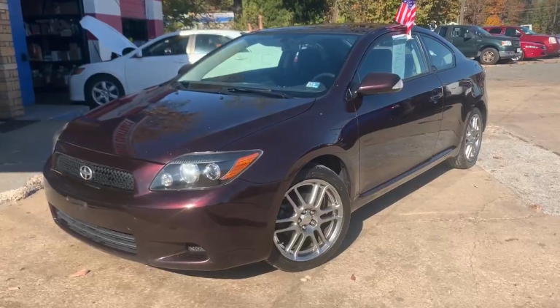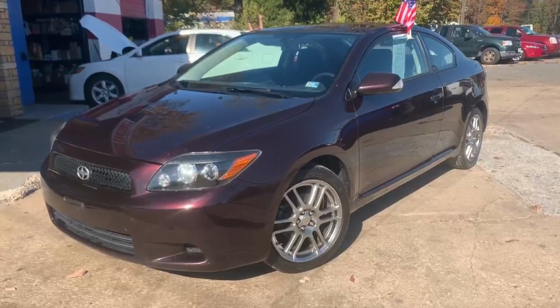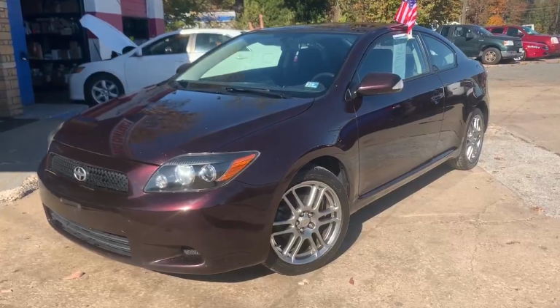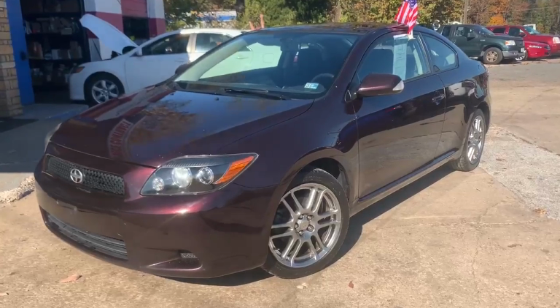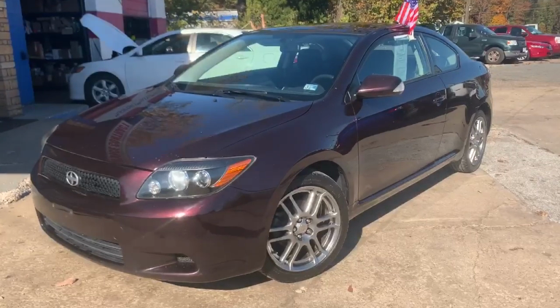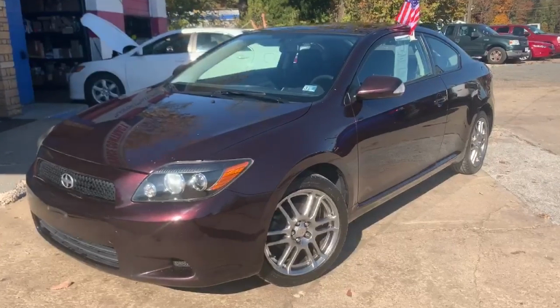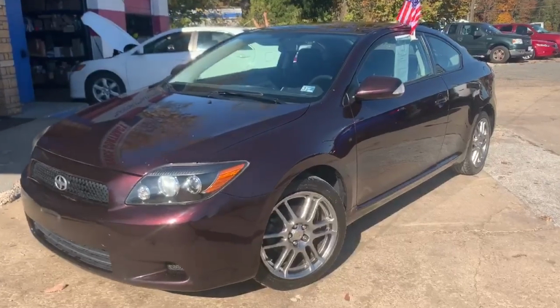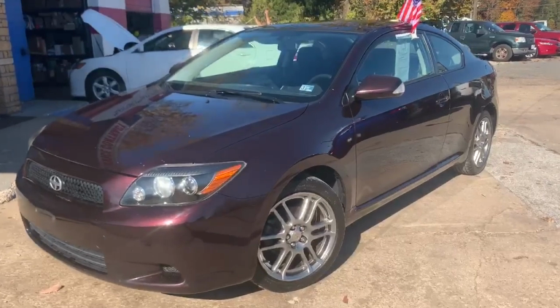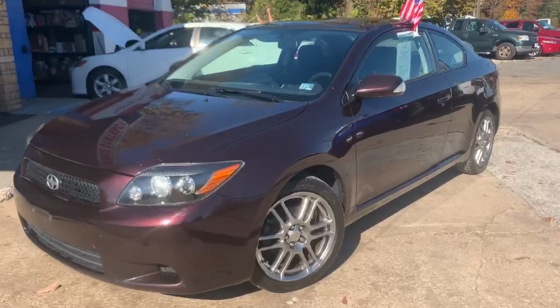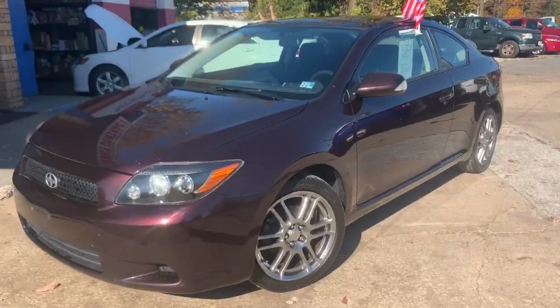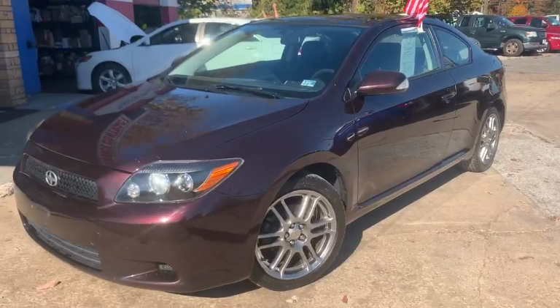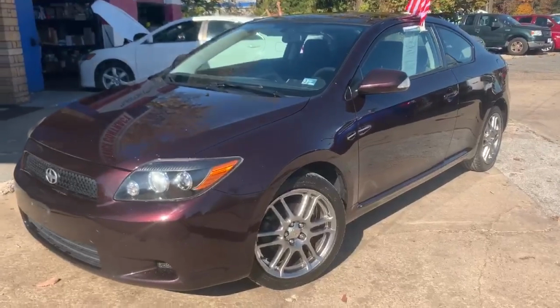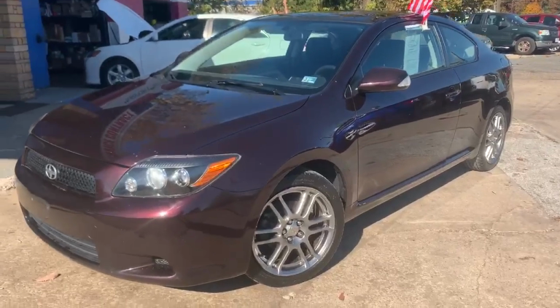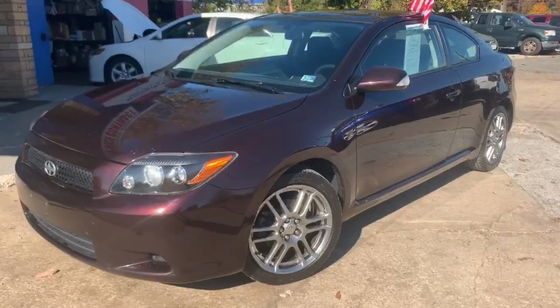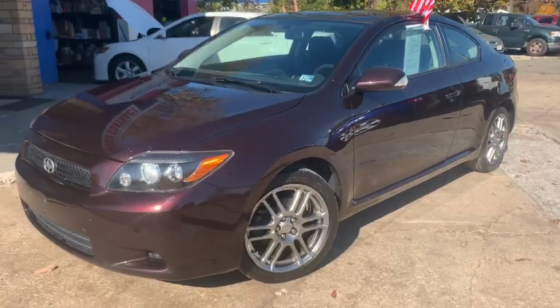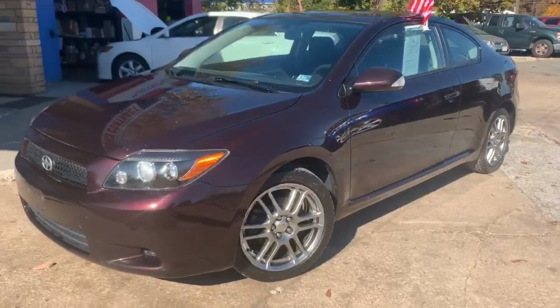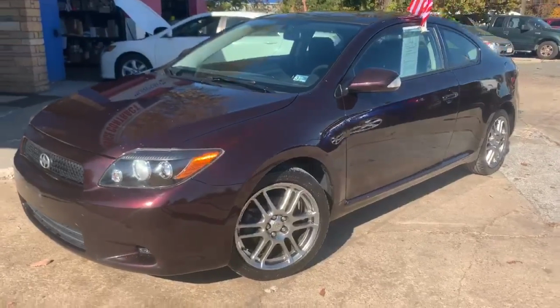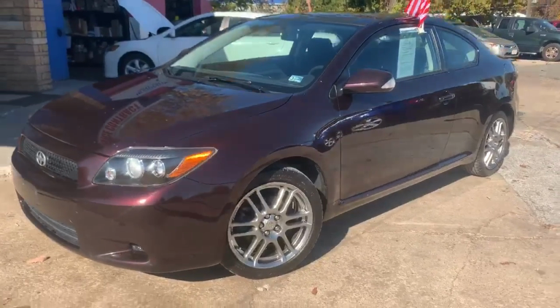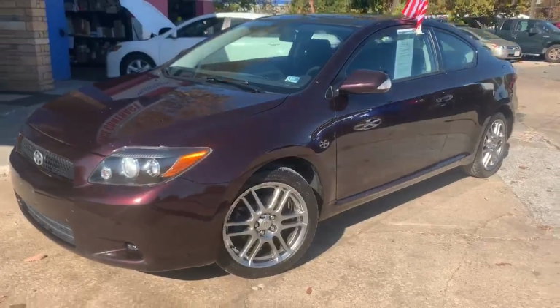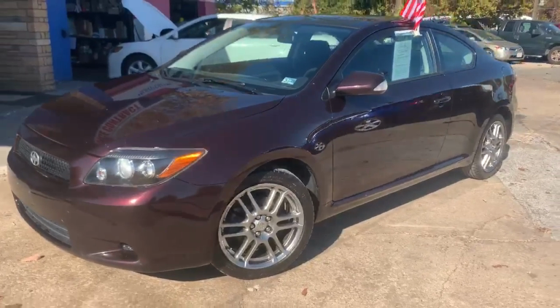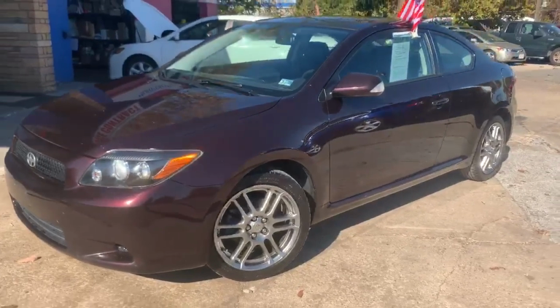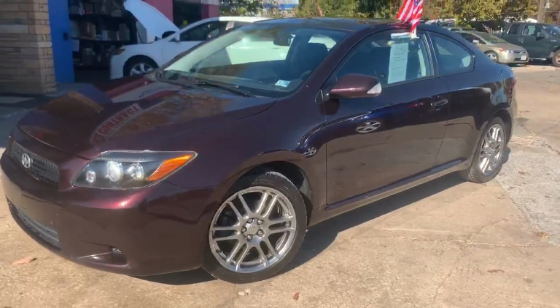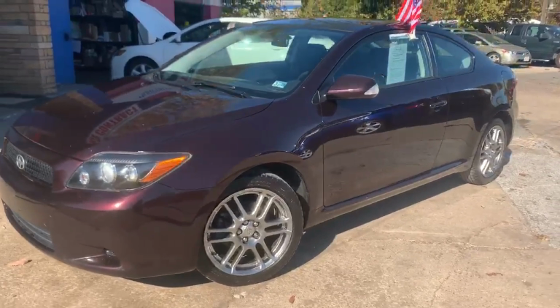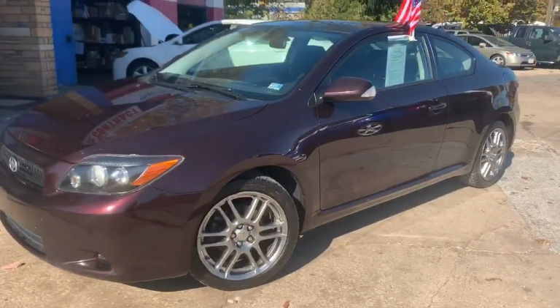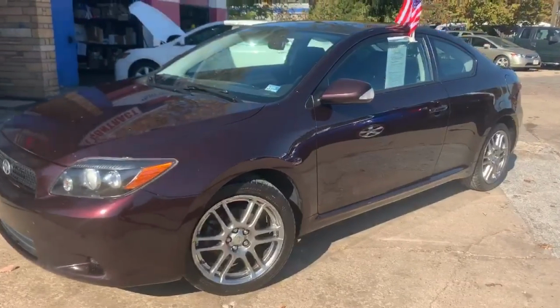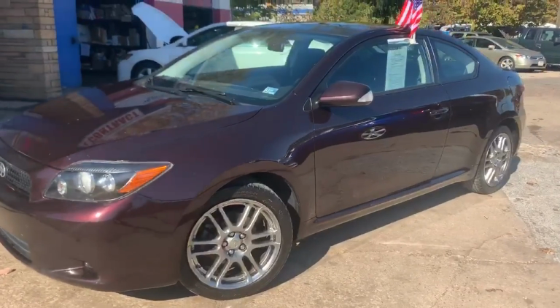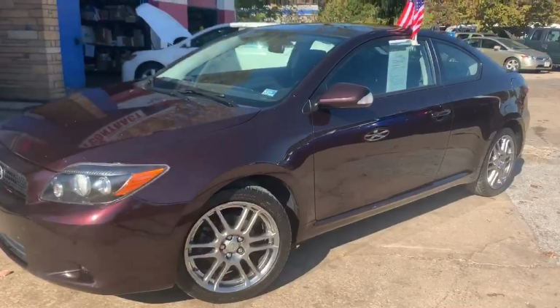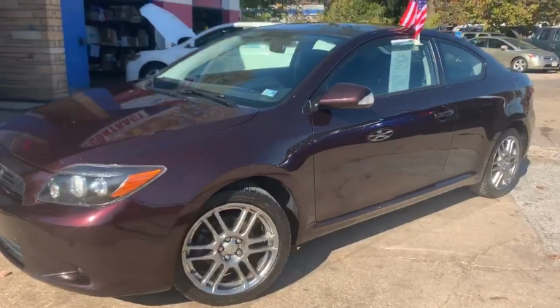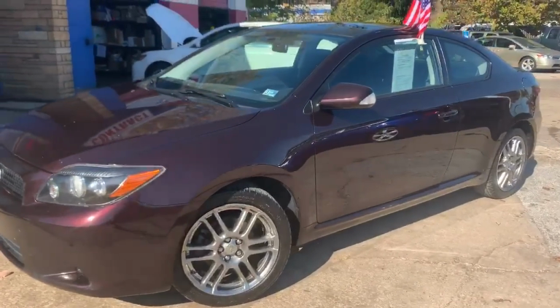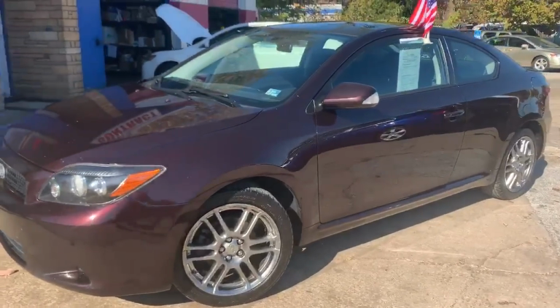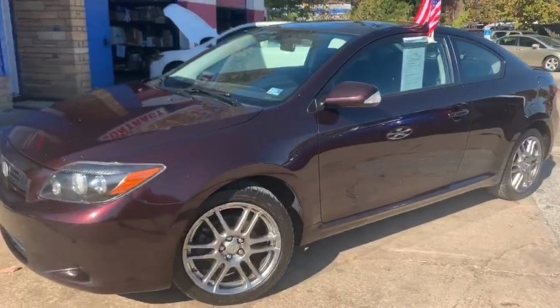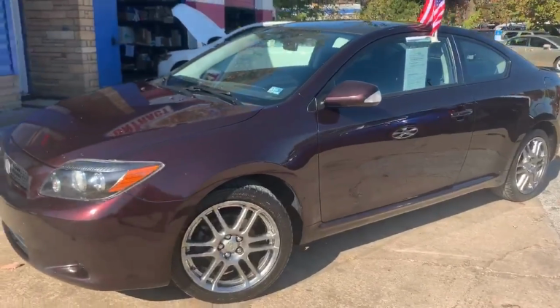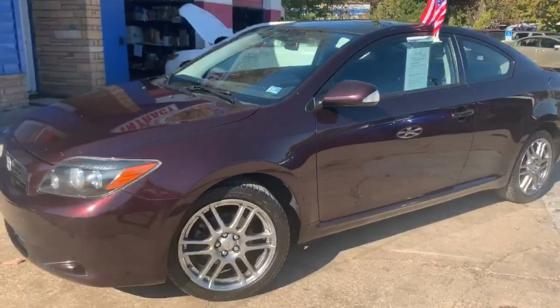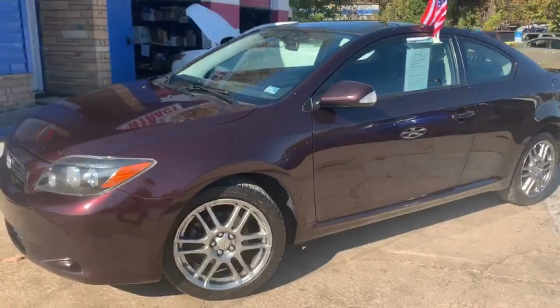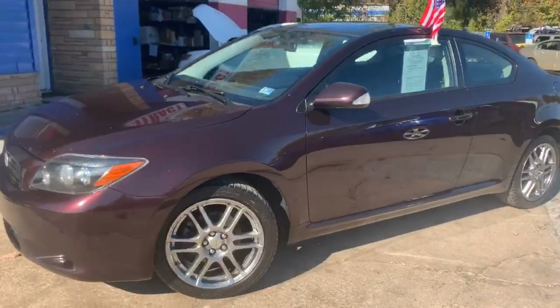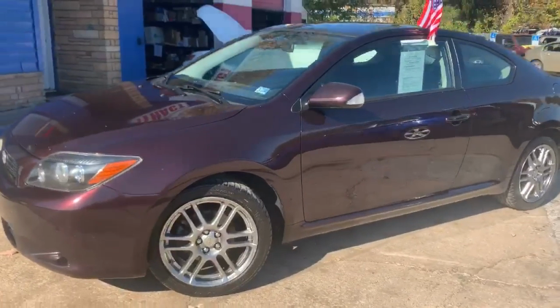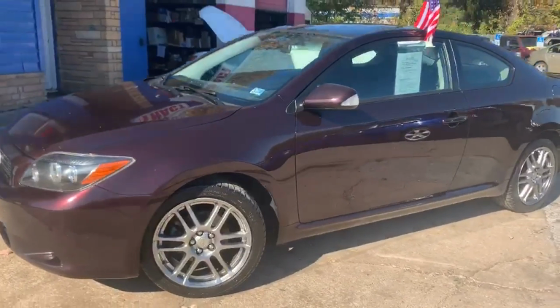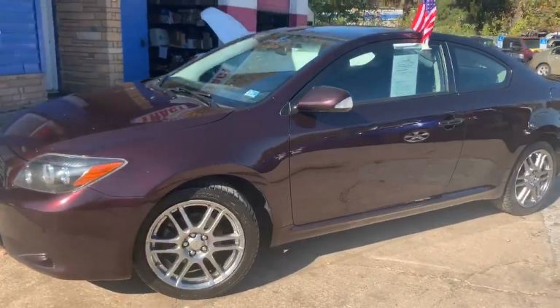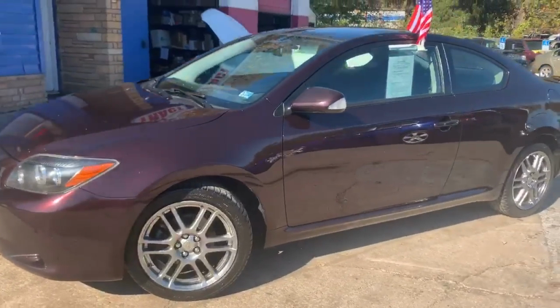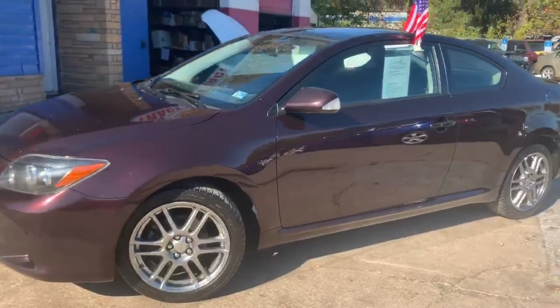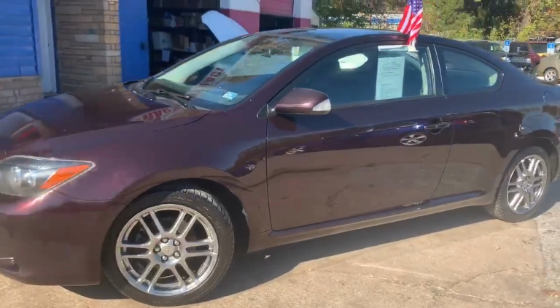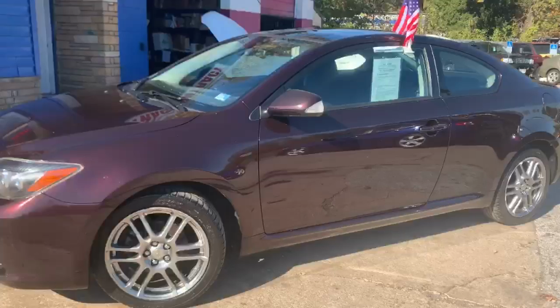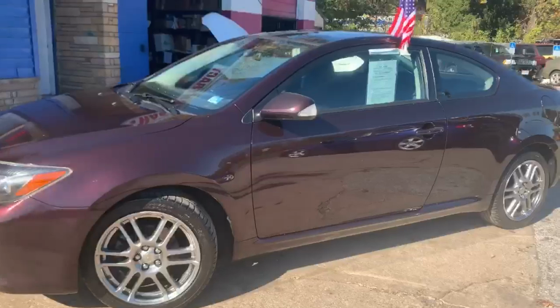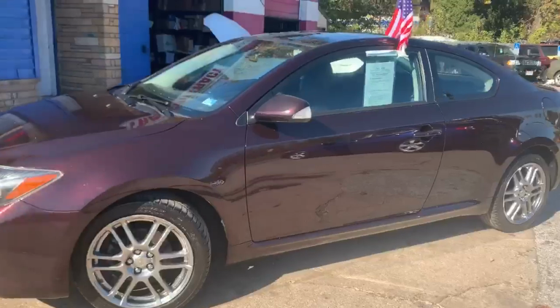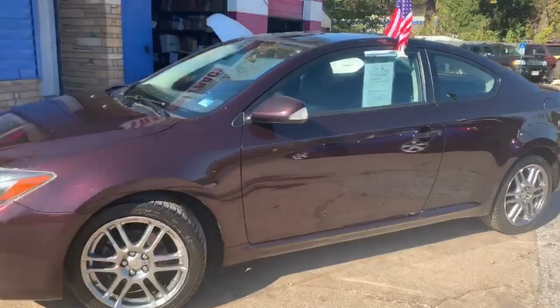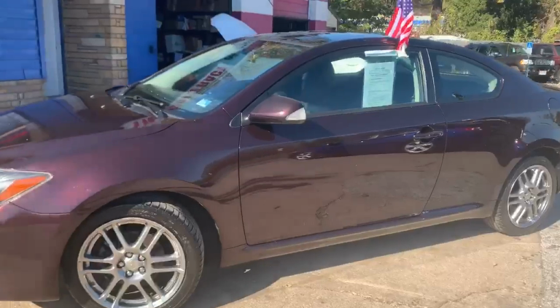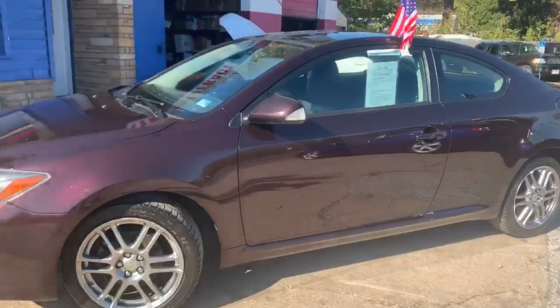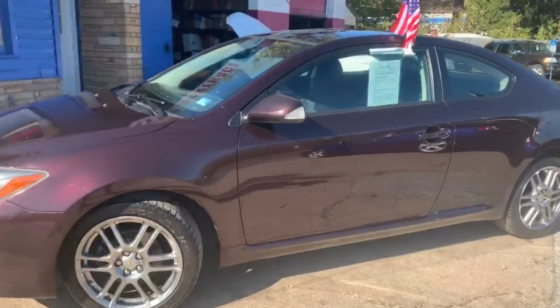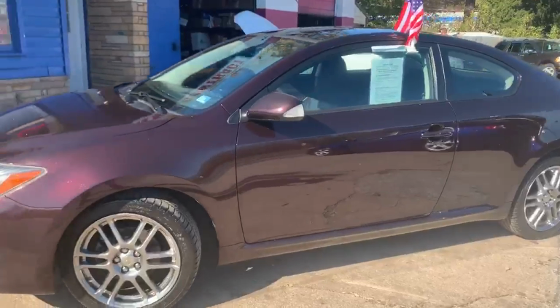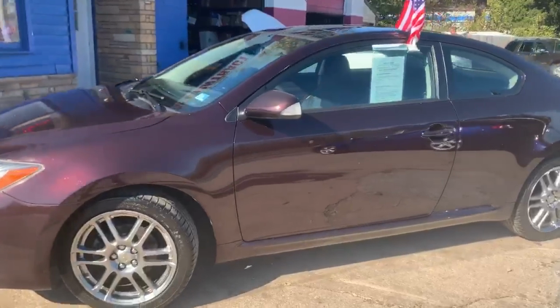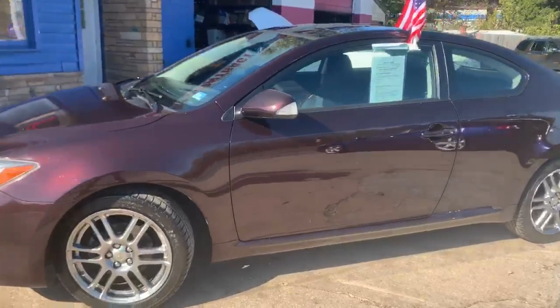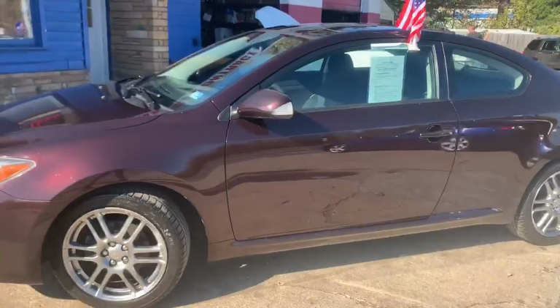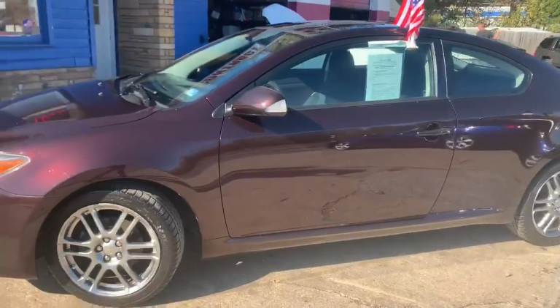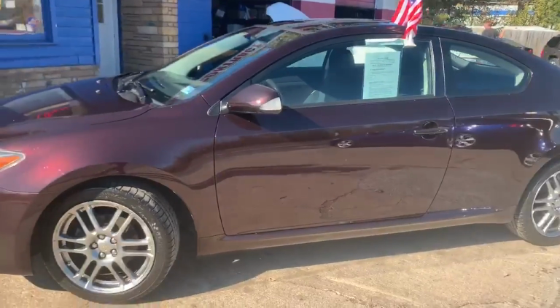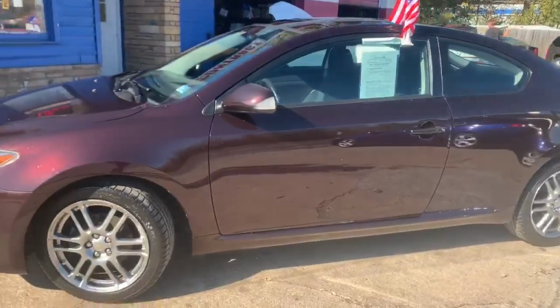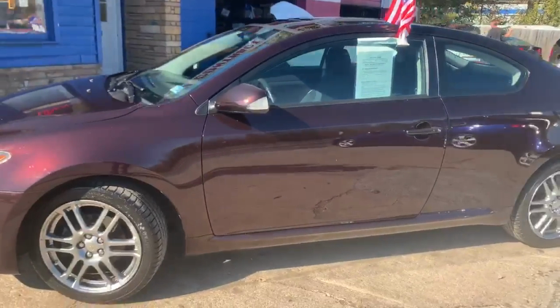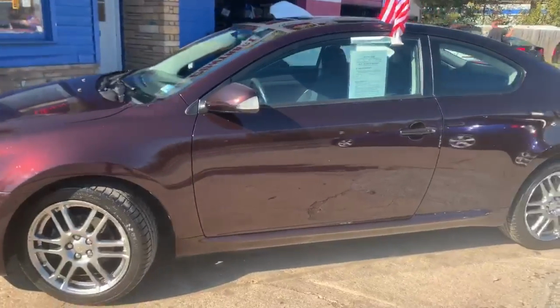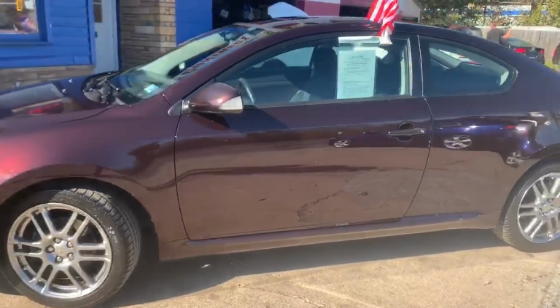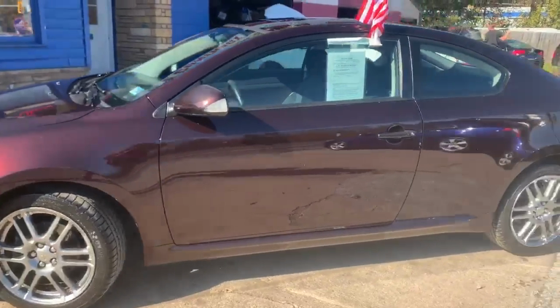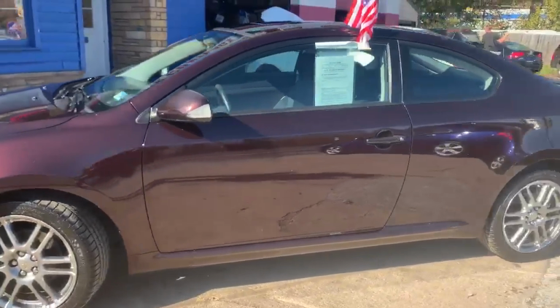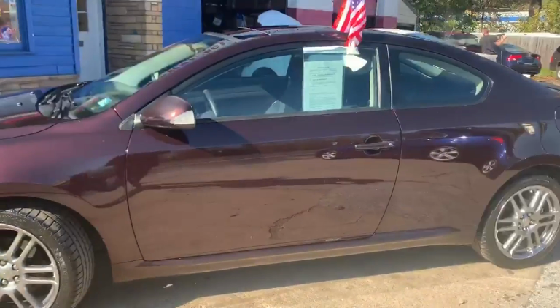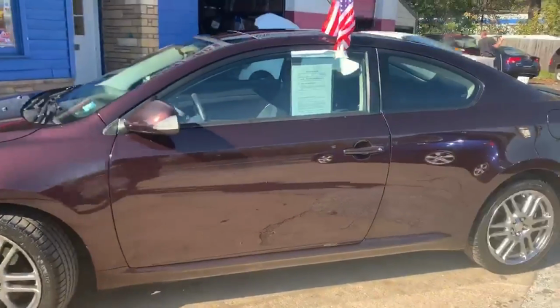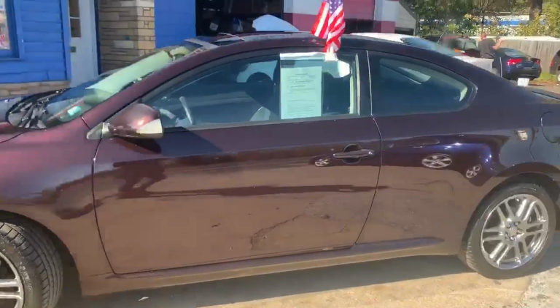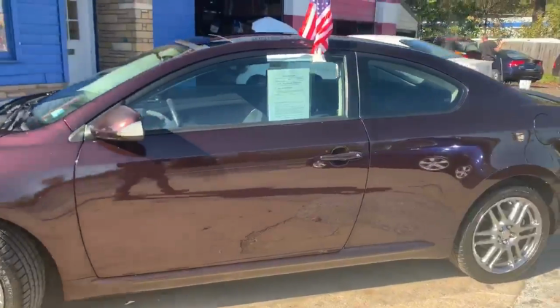Who's in the market for a sporty coupe? Come on by and check out our 2009 Scion TC.